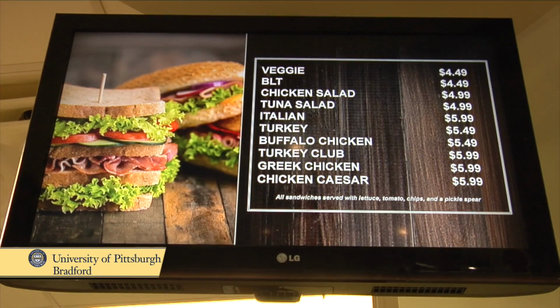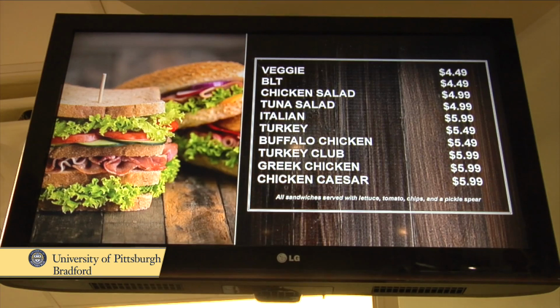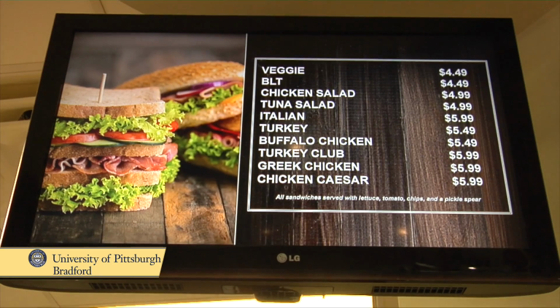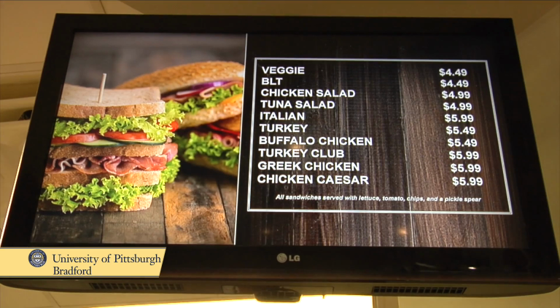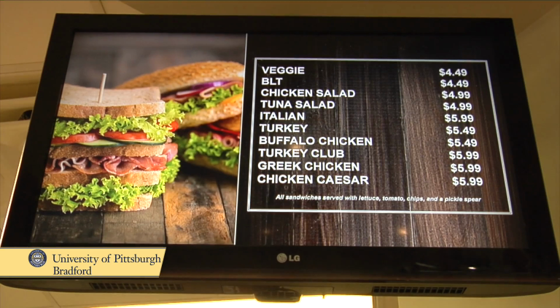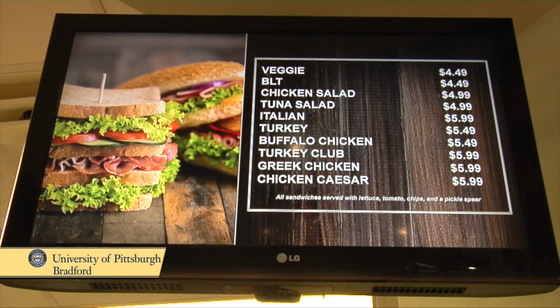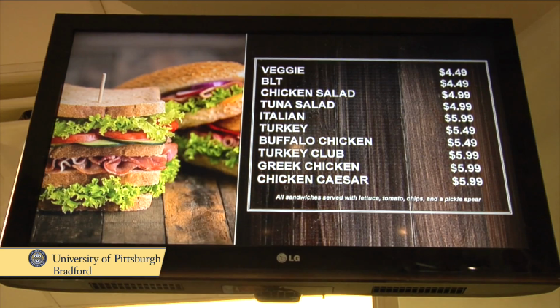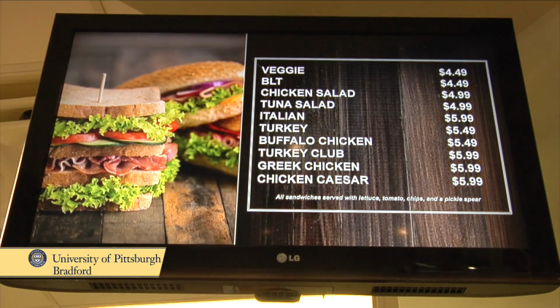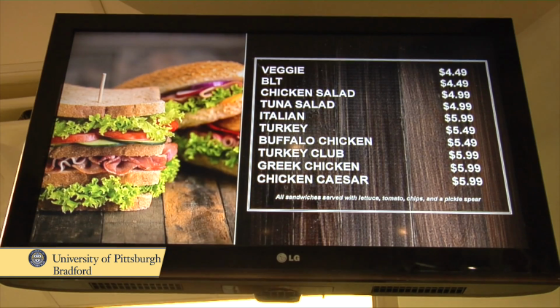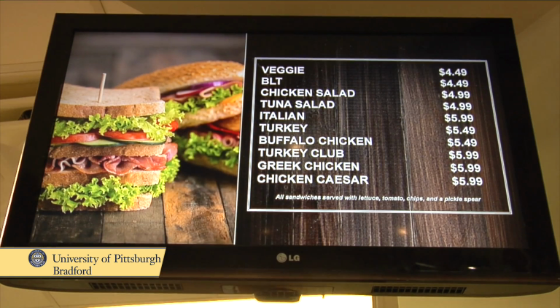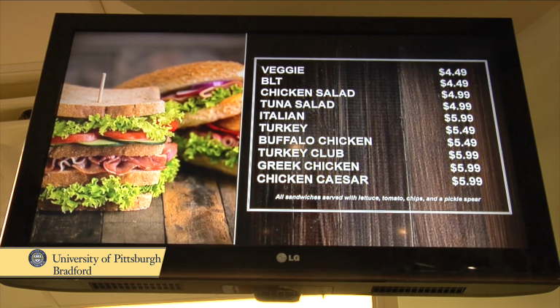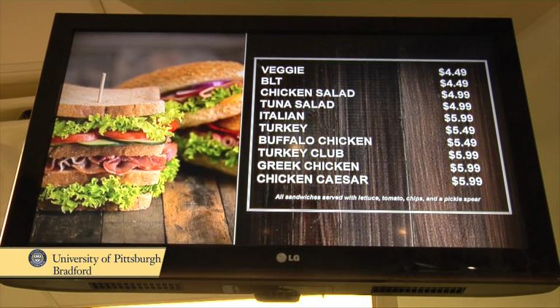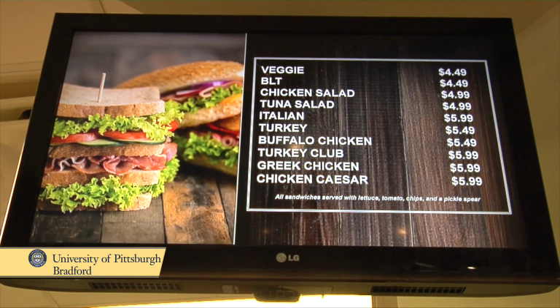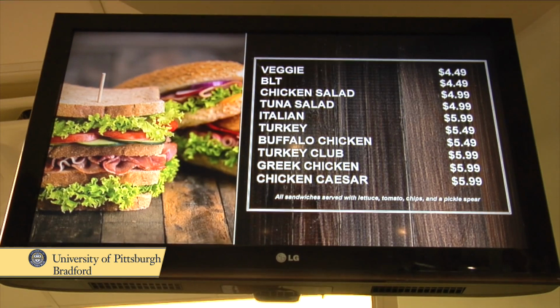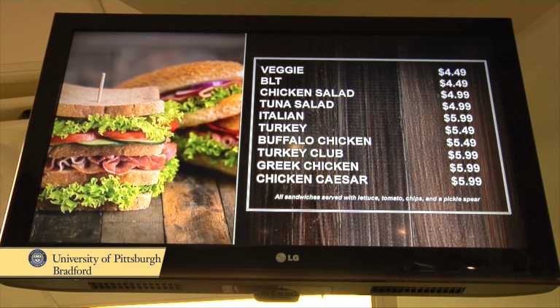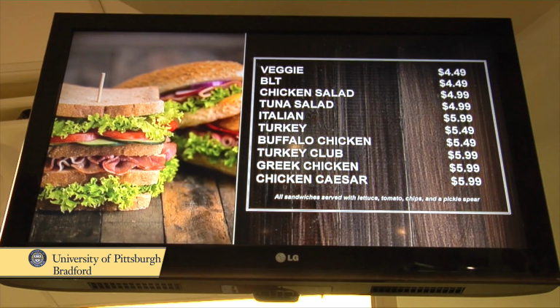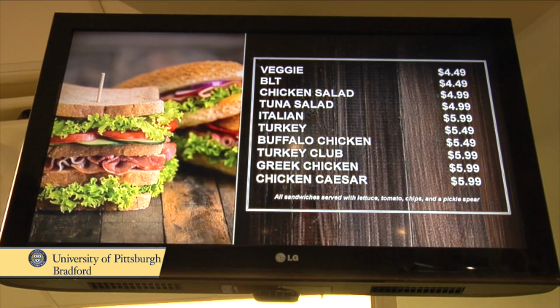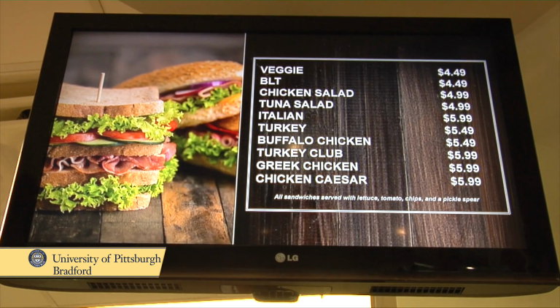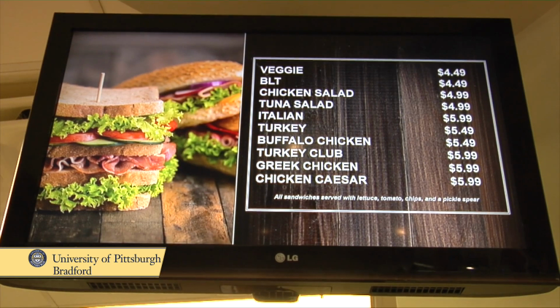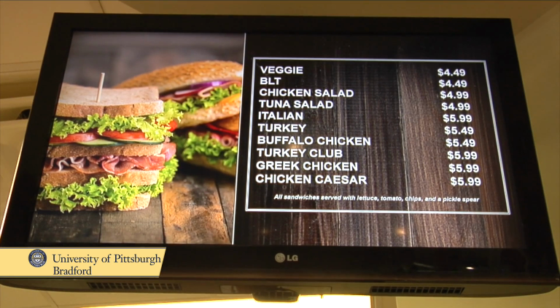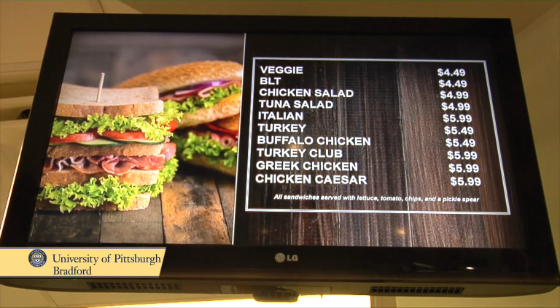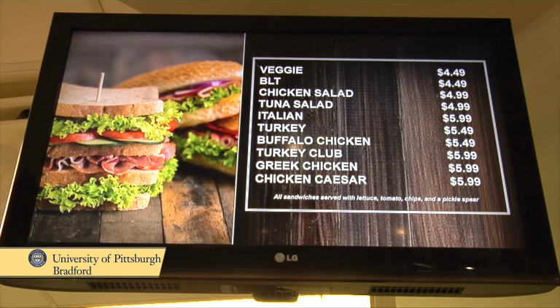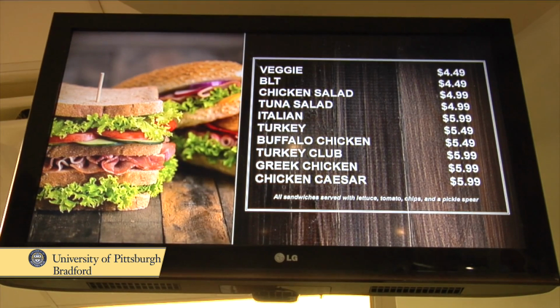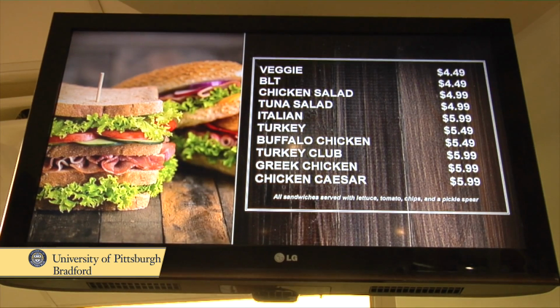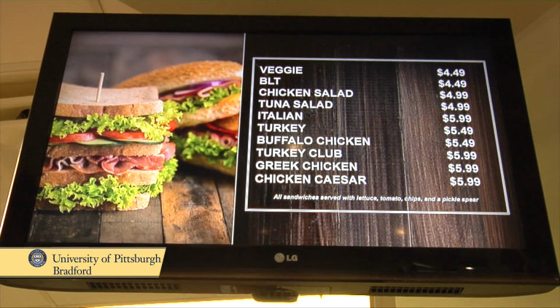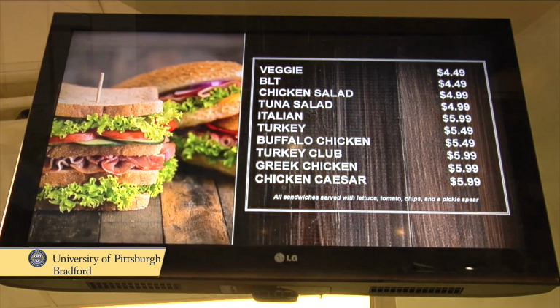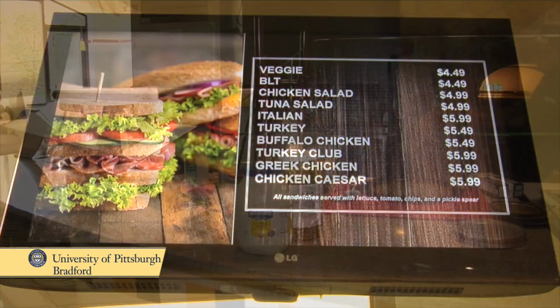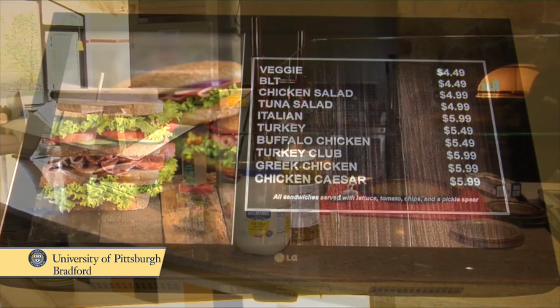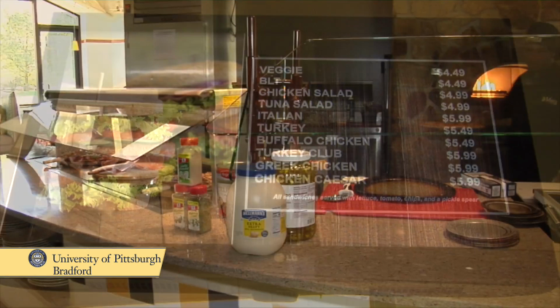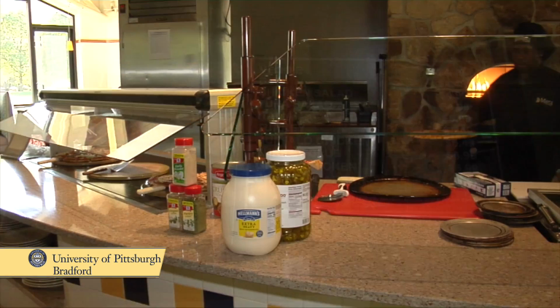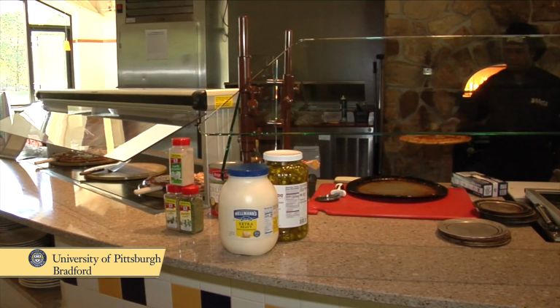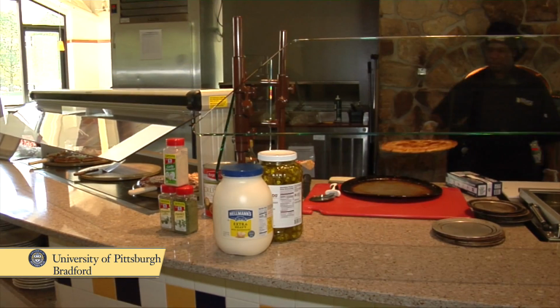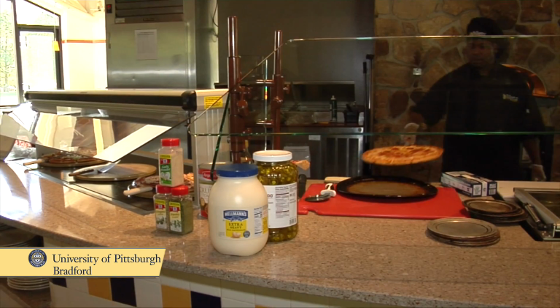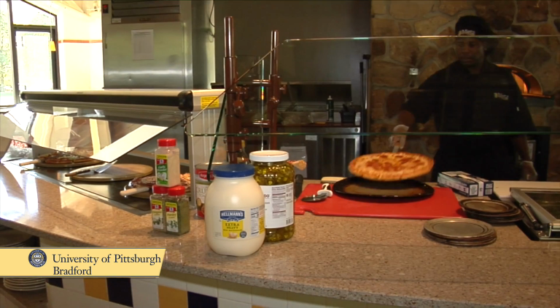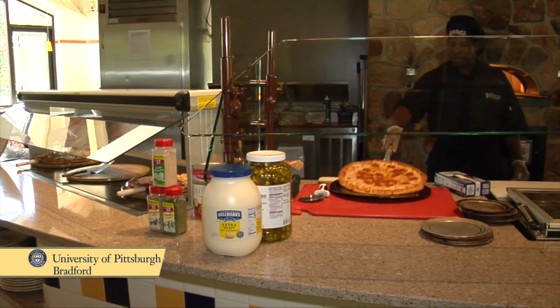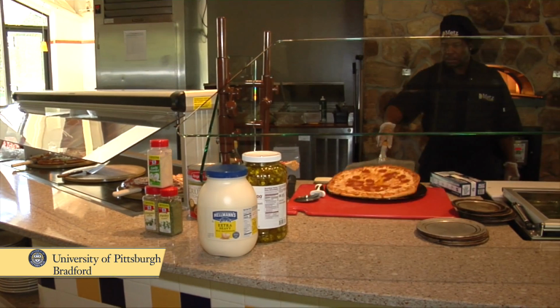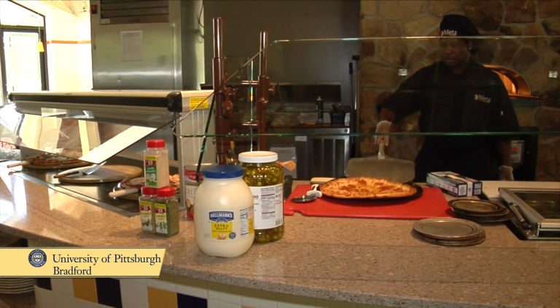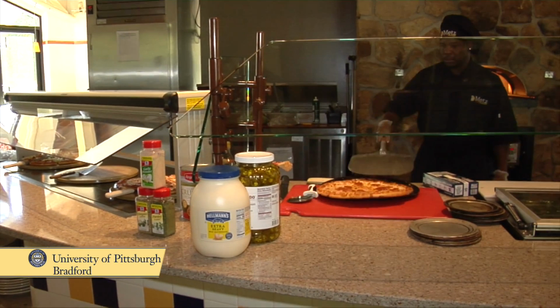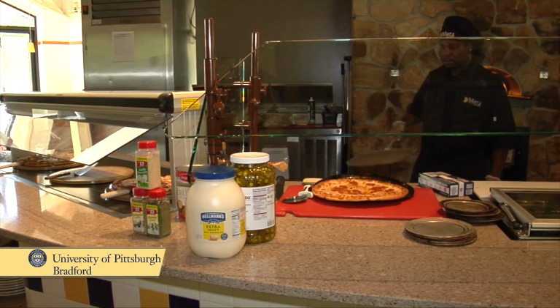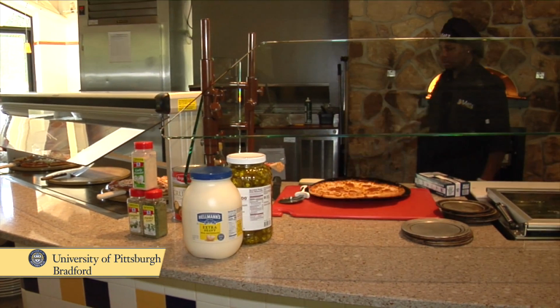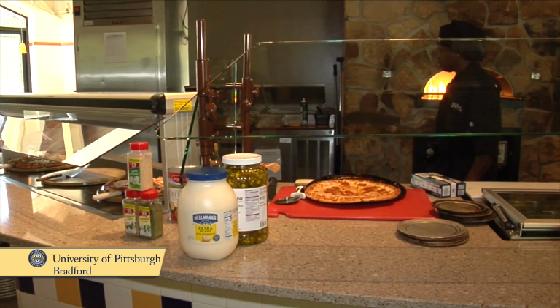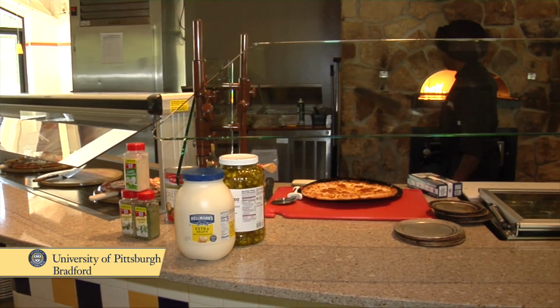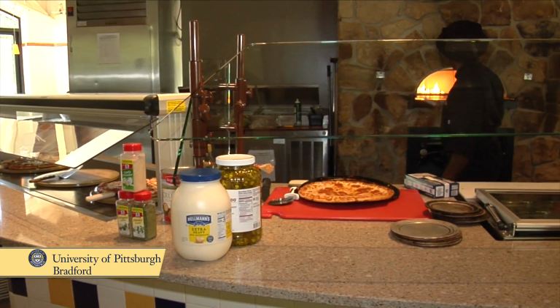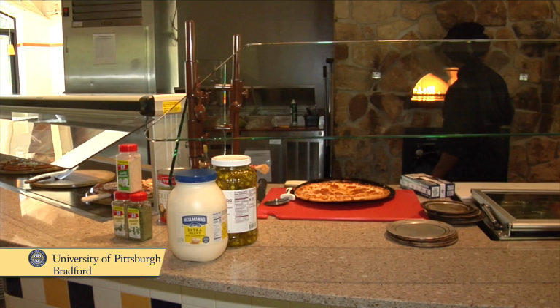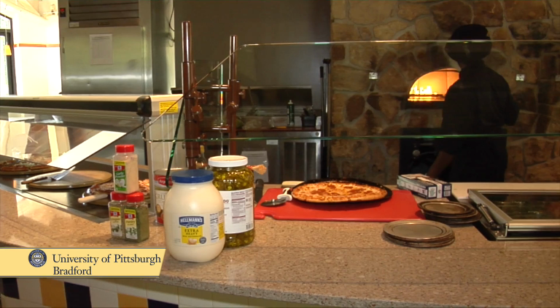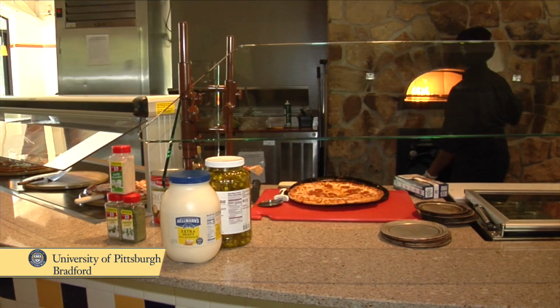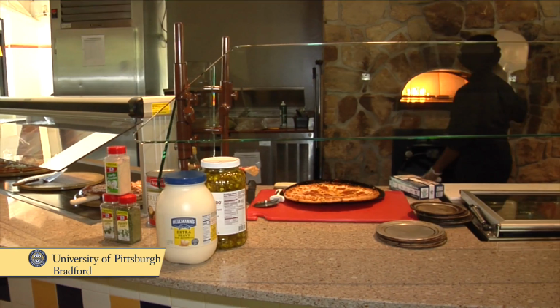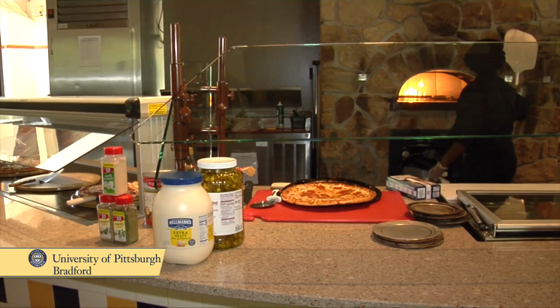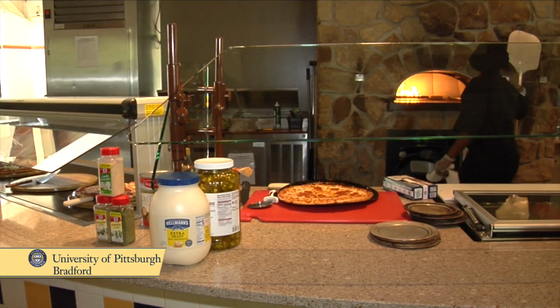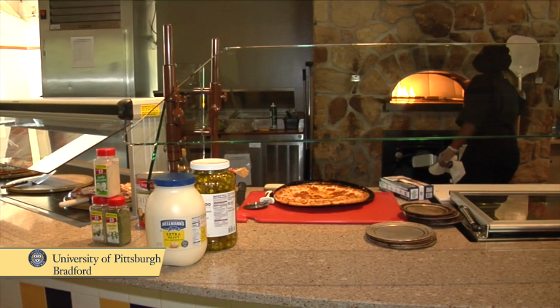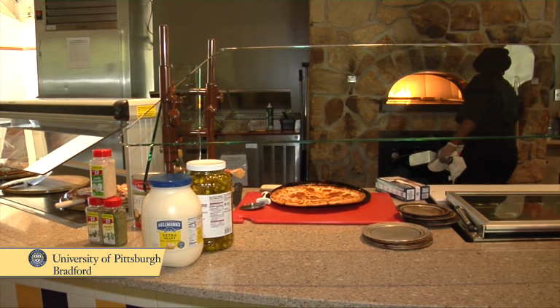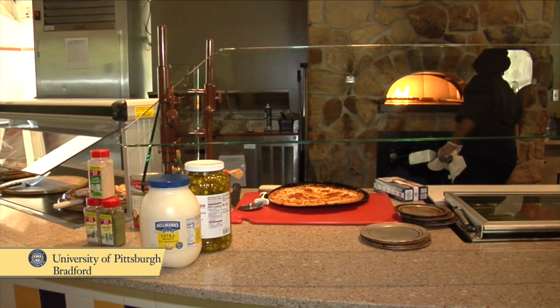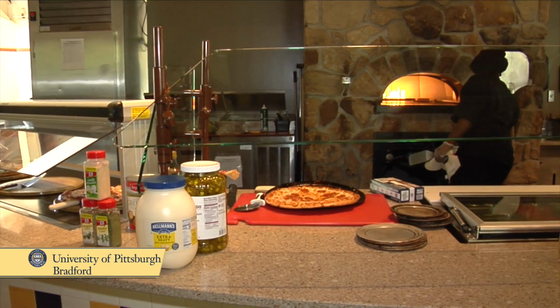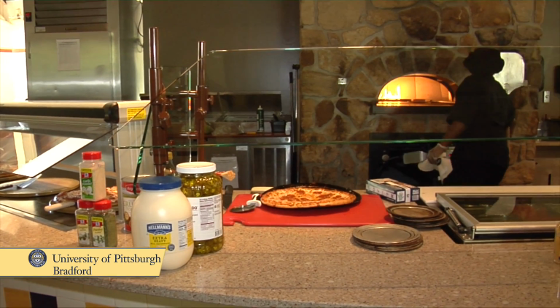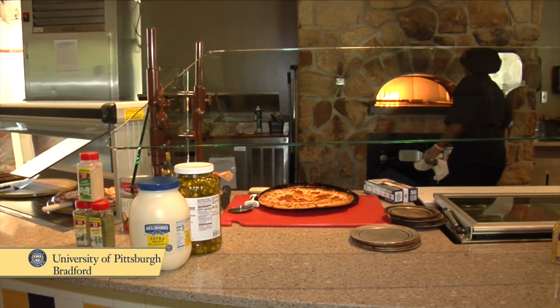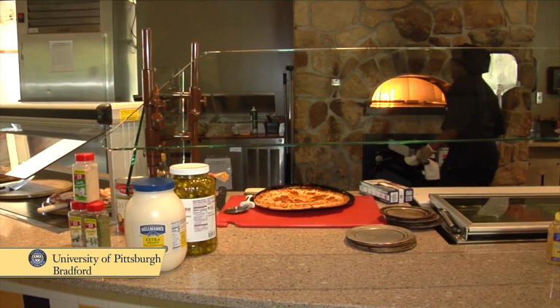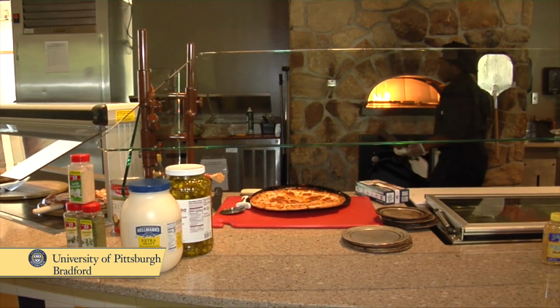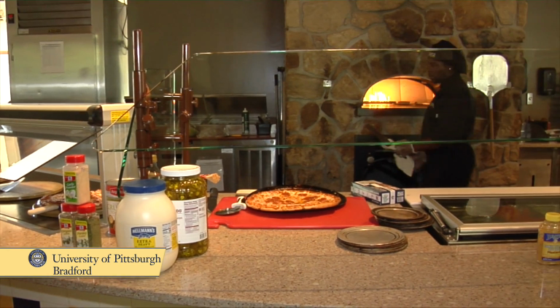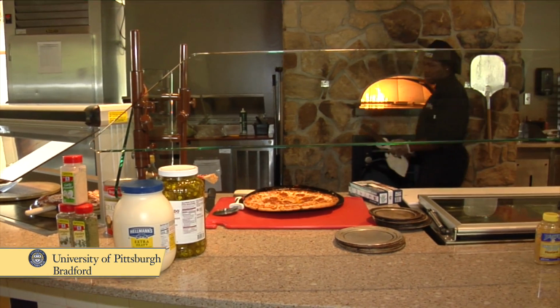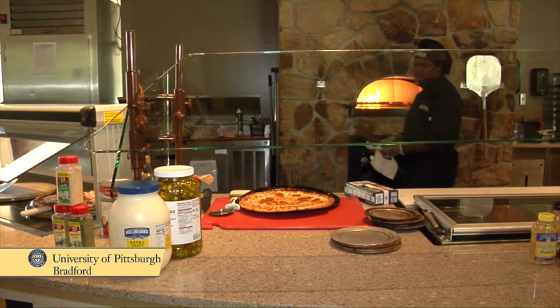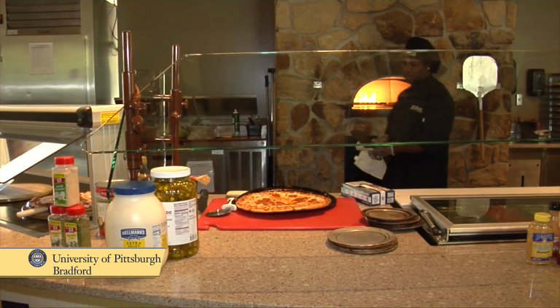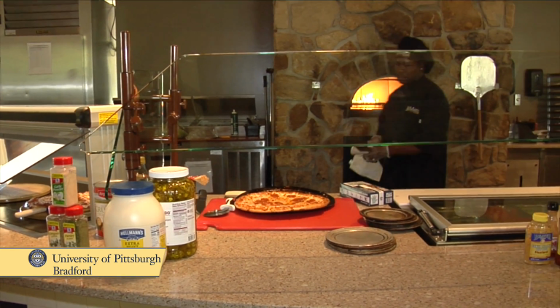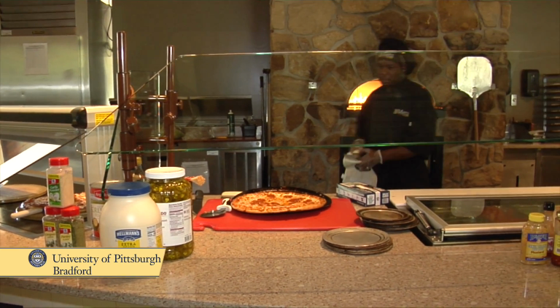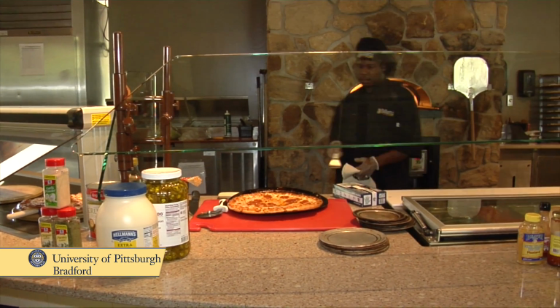So on the menu is a huge group of foods — pizzas, pastas, things from all over the world.